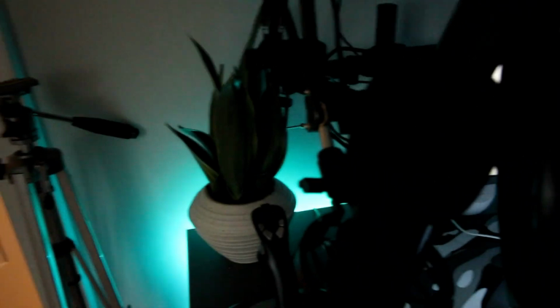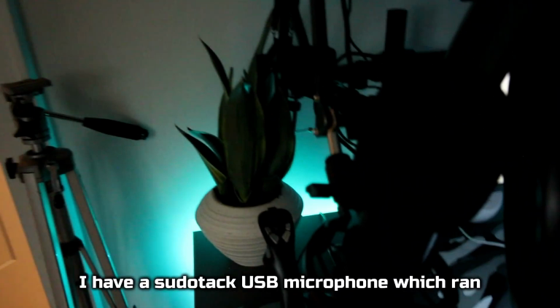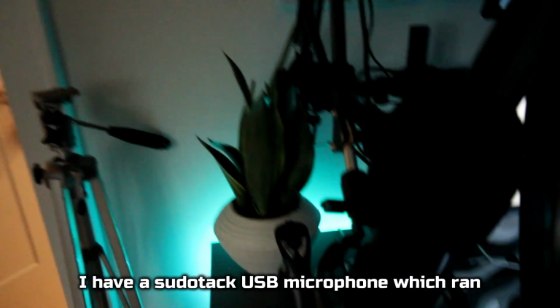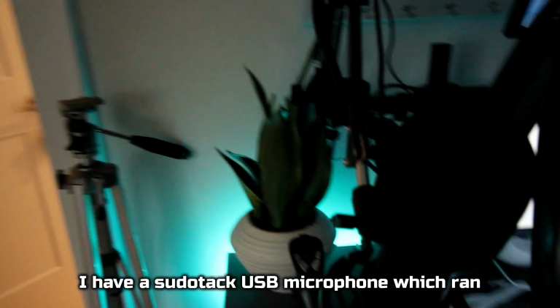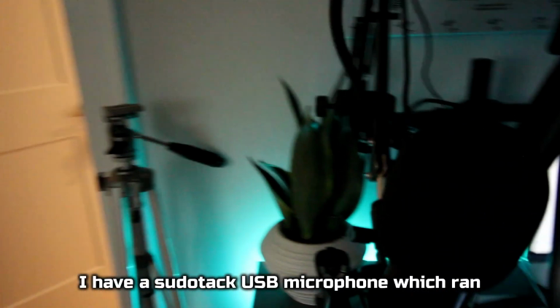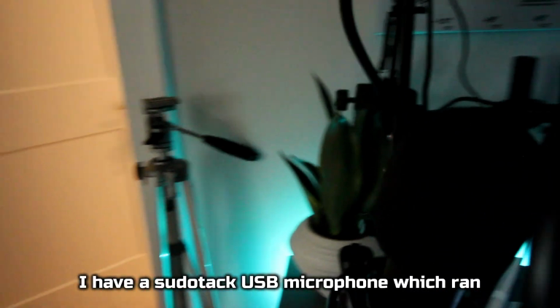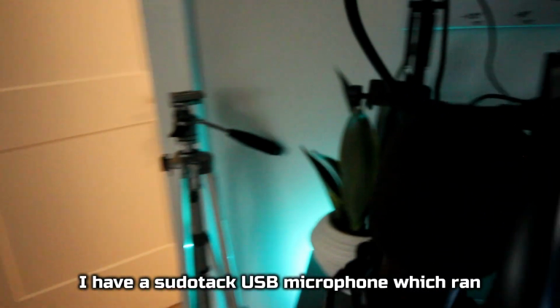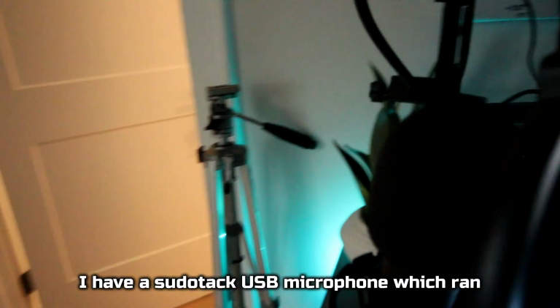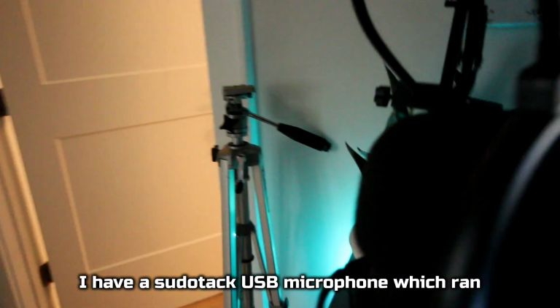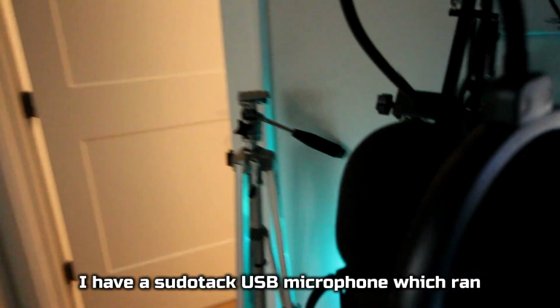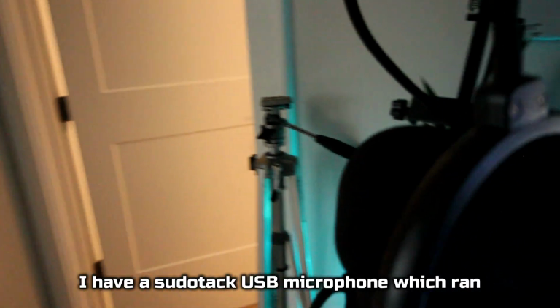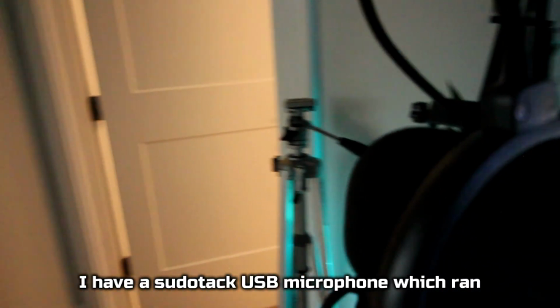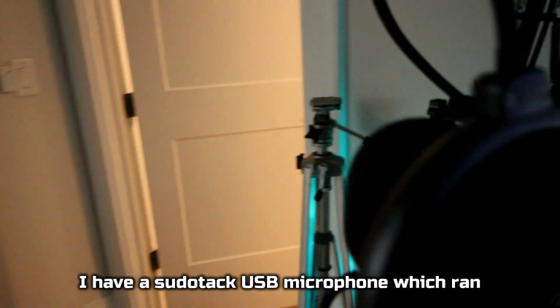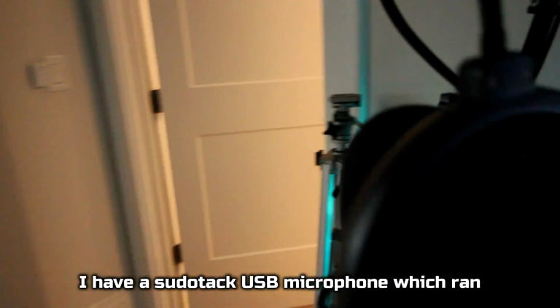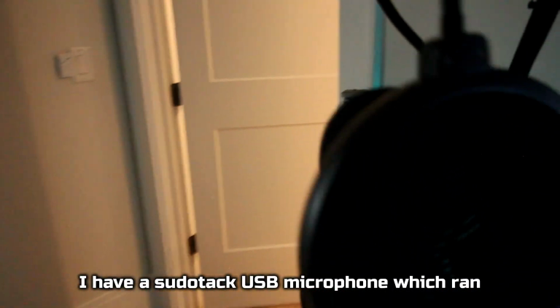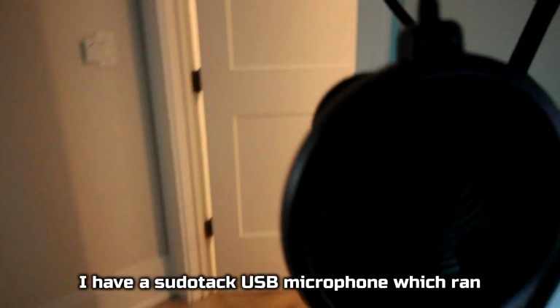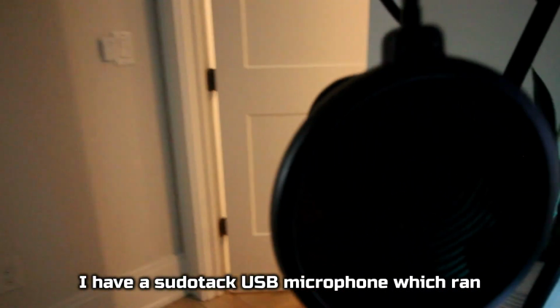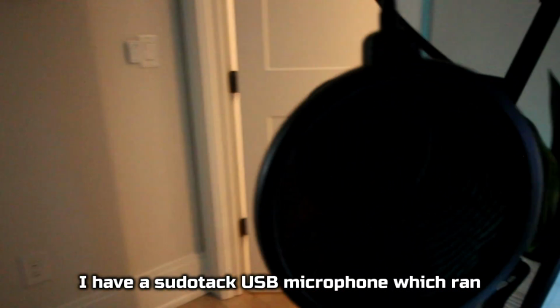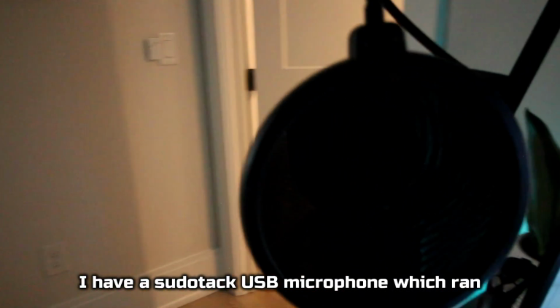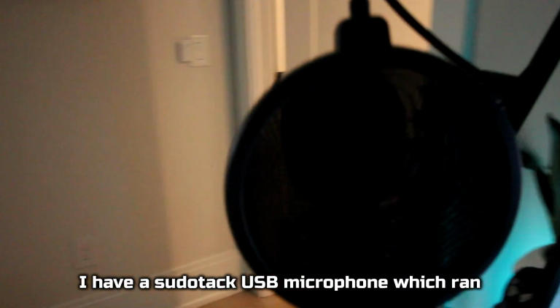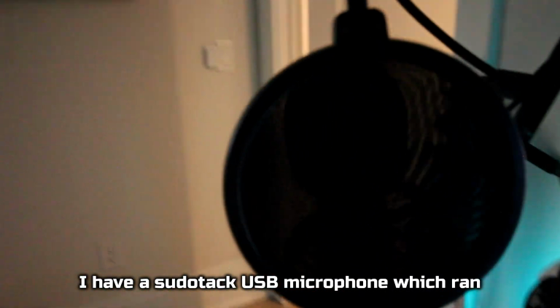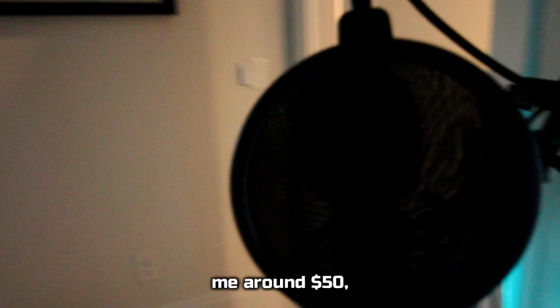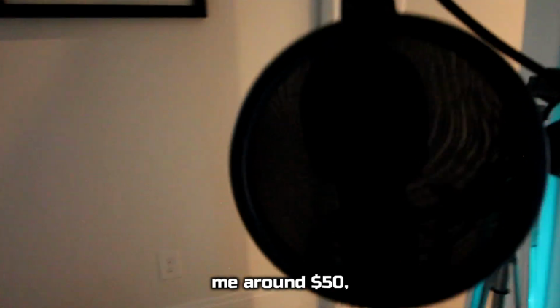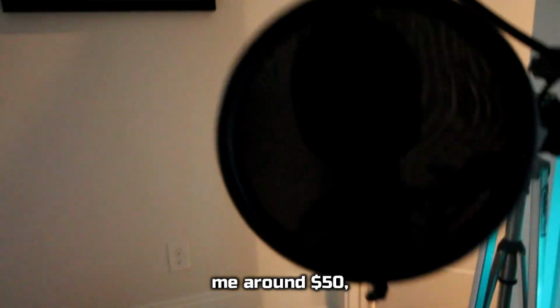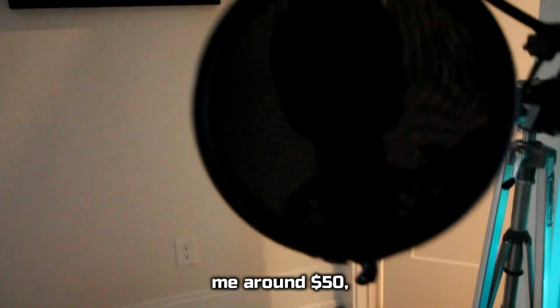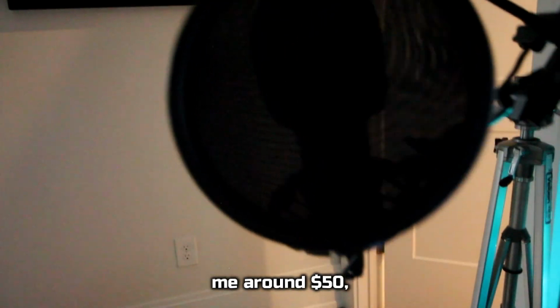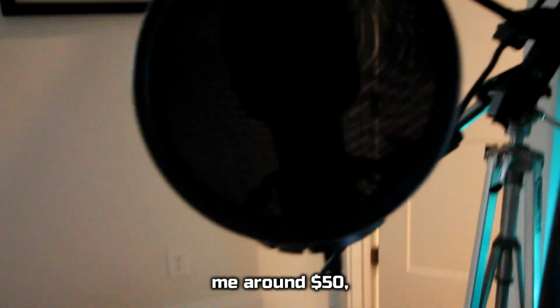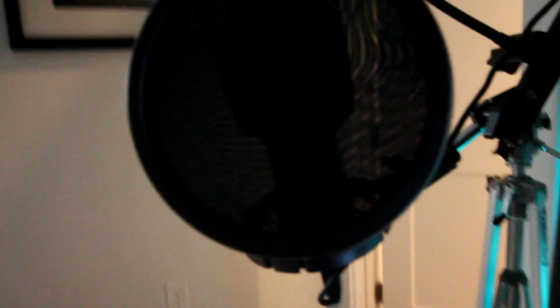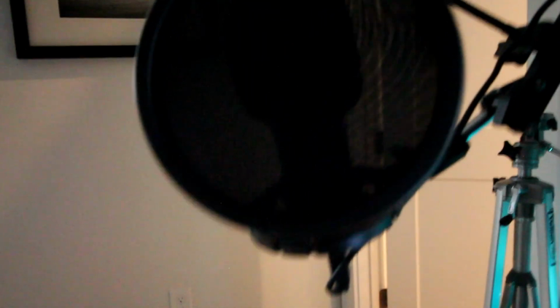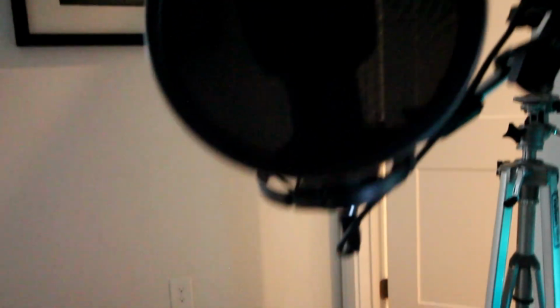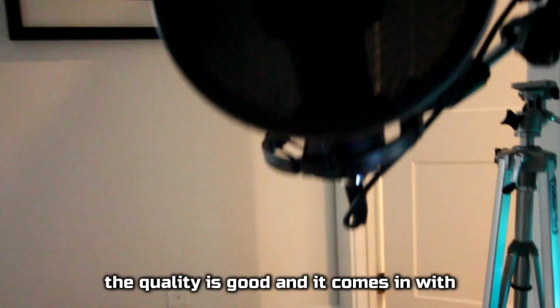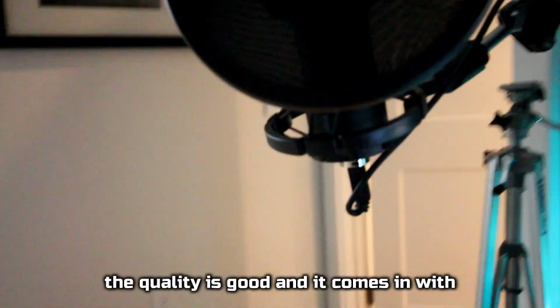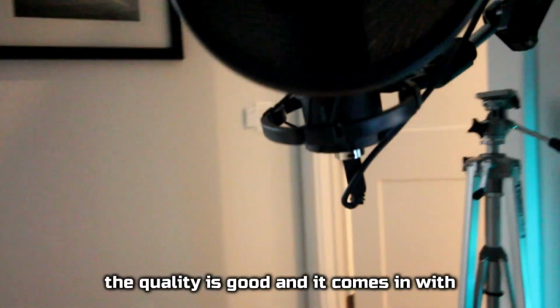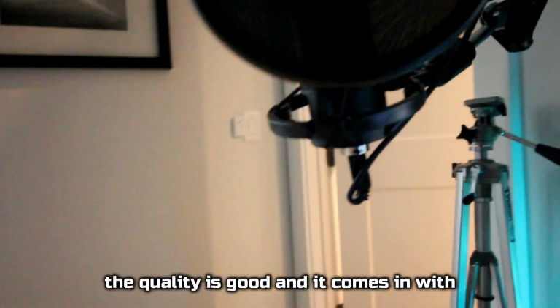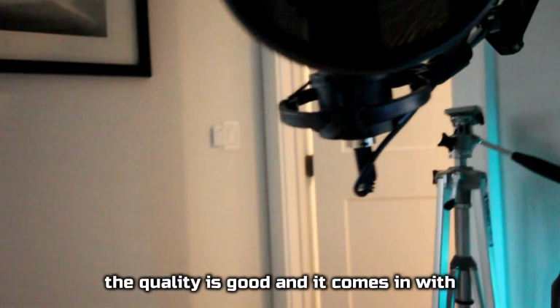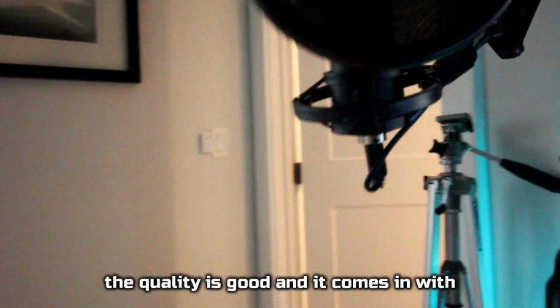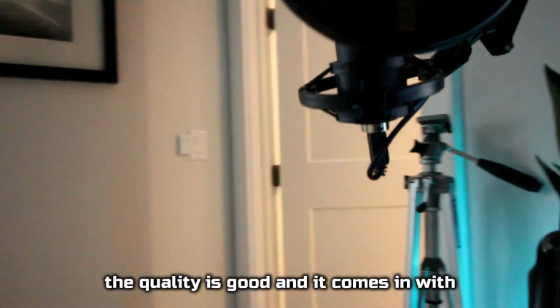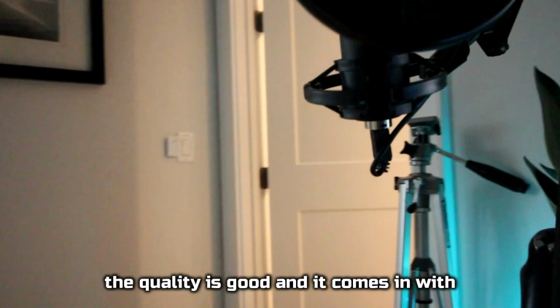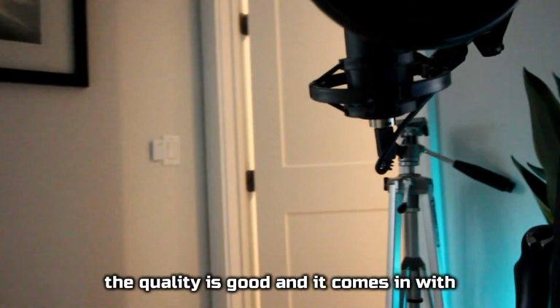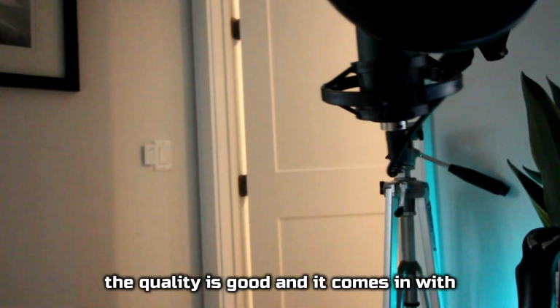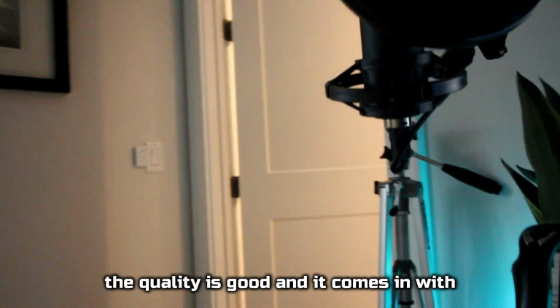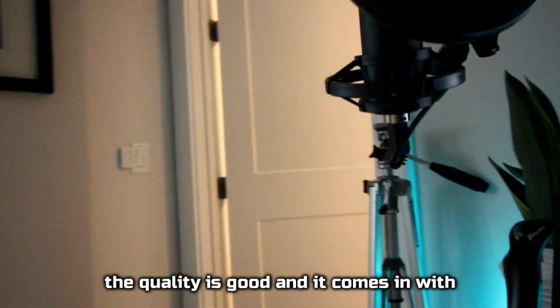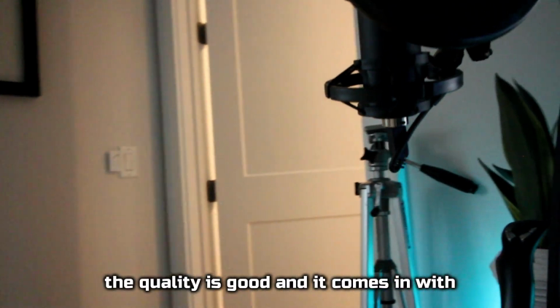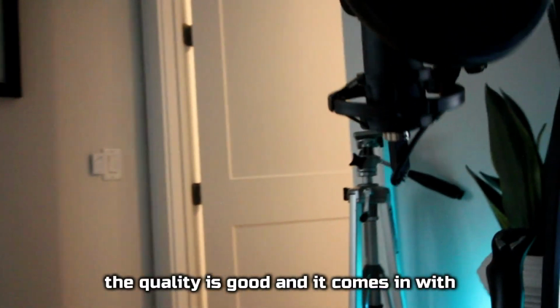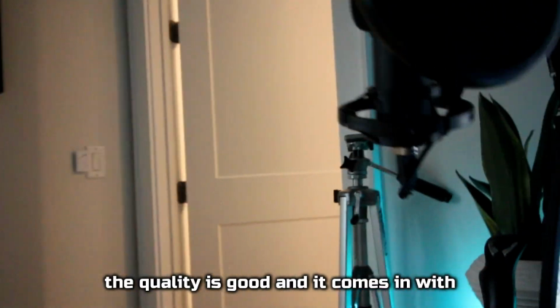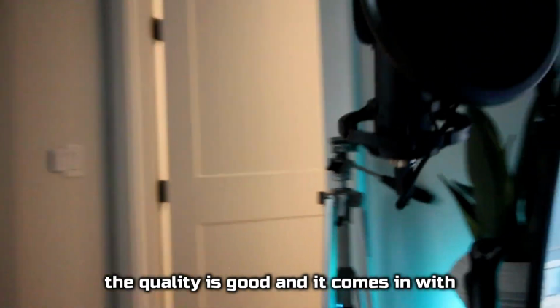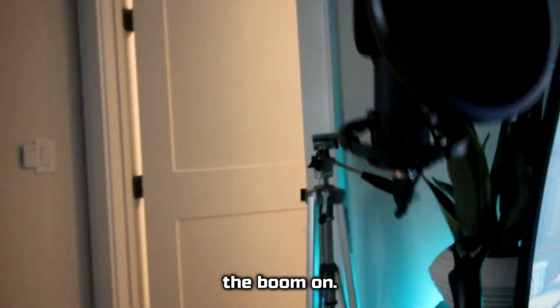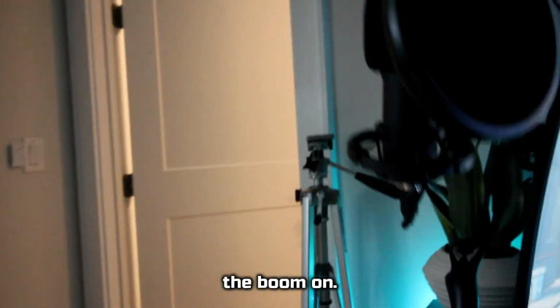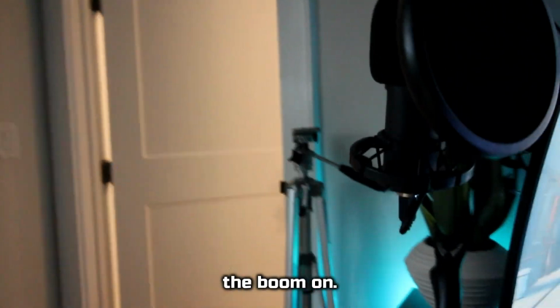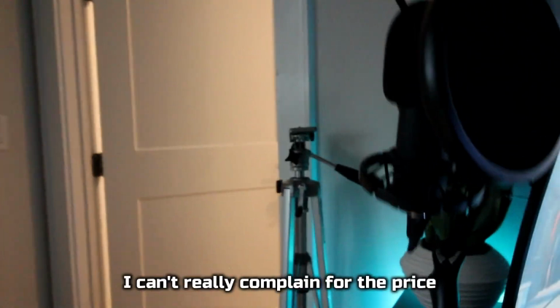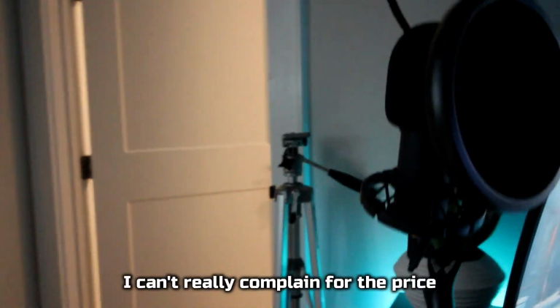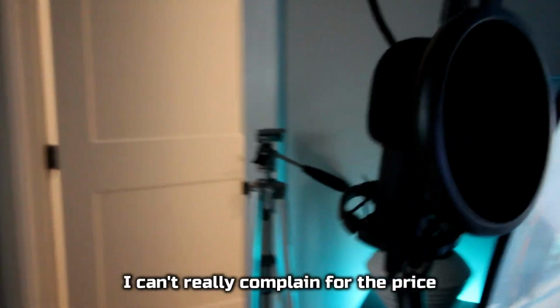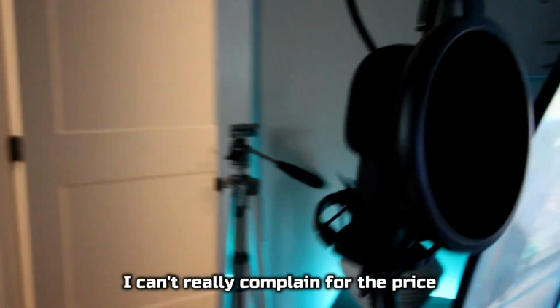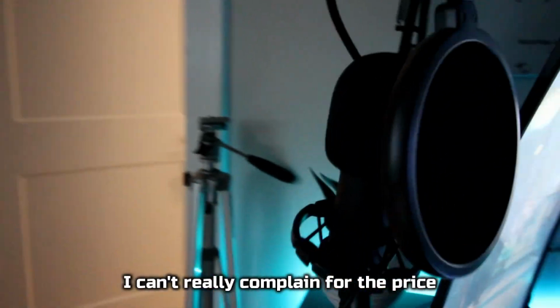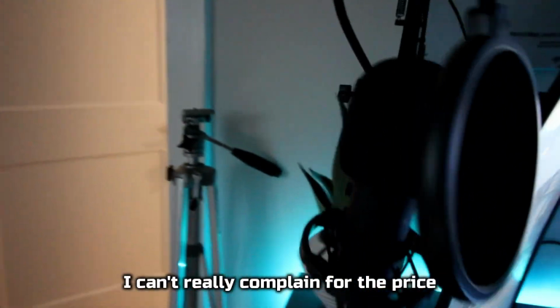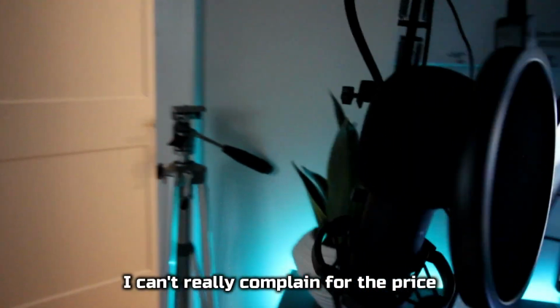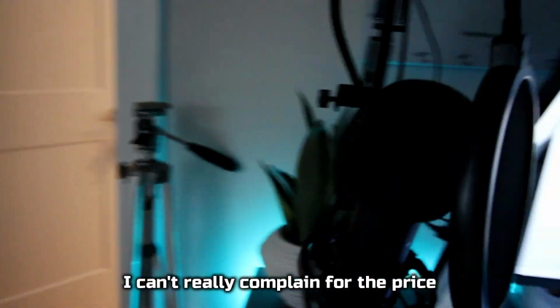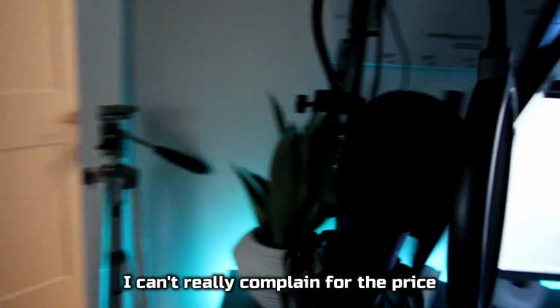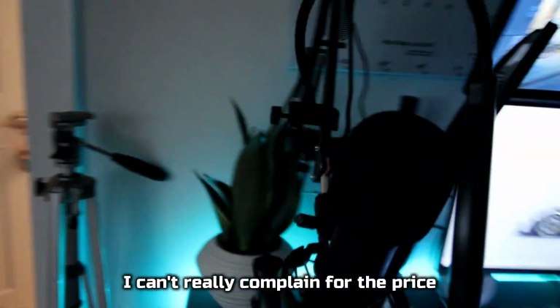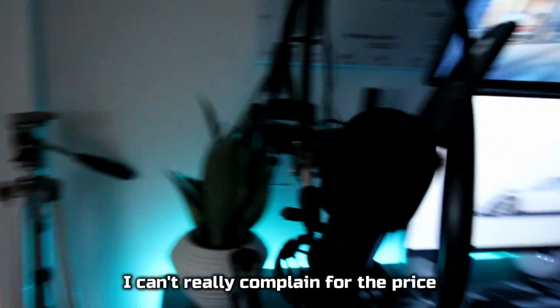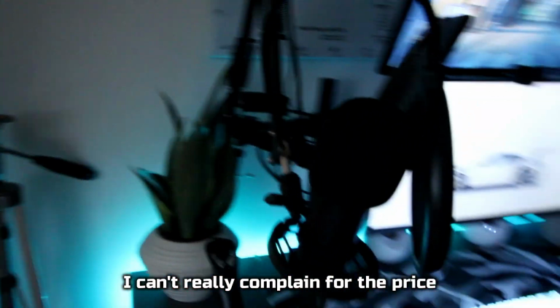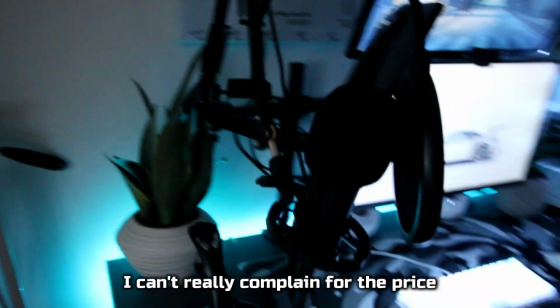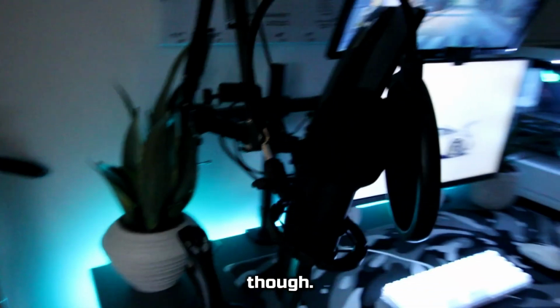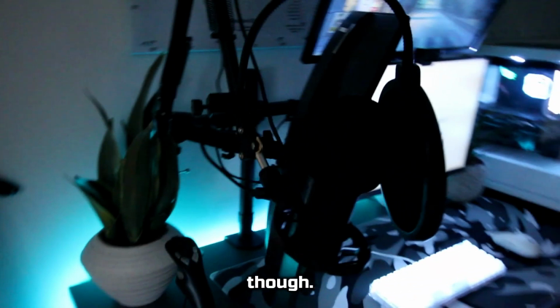I have this pseudo-TAC USB microphone, which ran me around $50. The quality is good, and it comes with a boom arm. I can't really complain for the price.